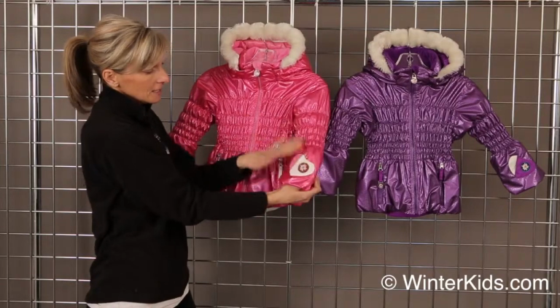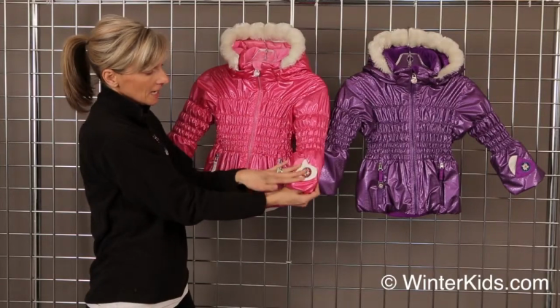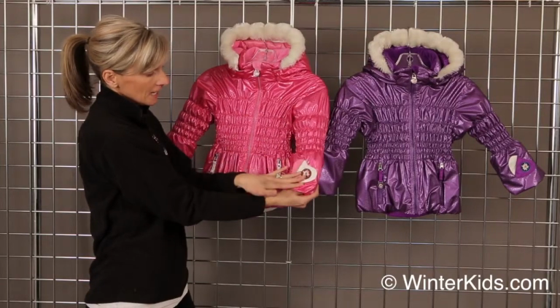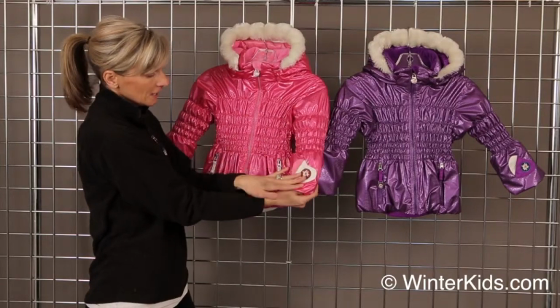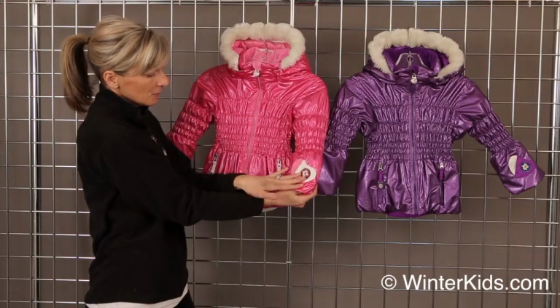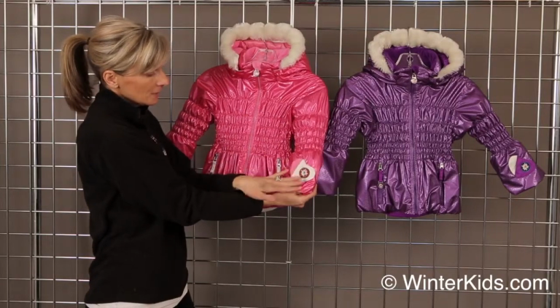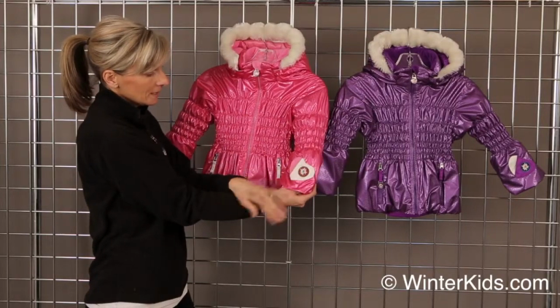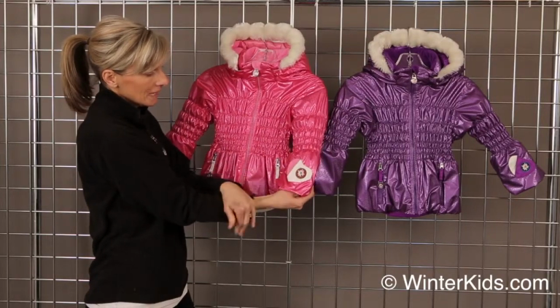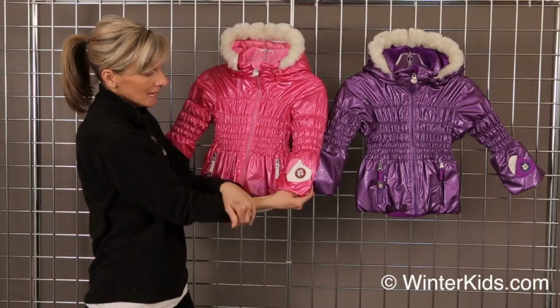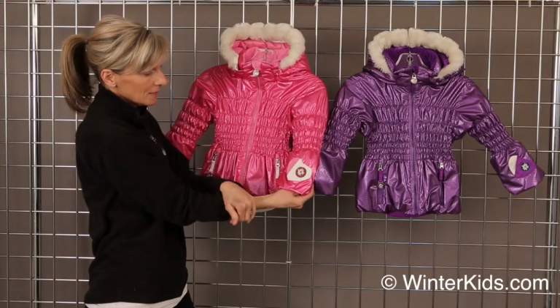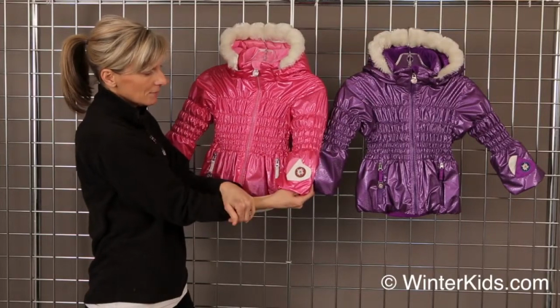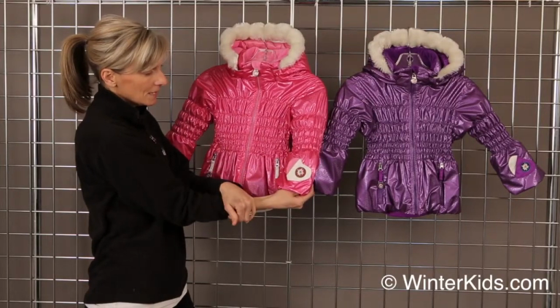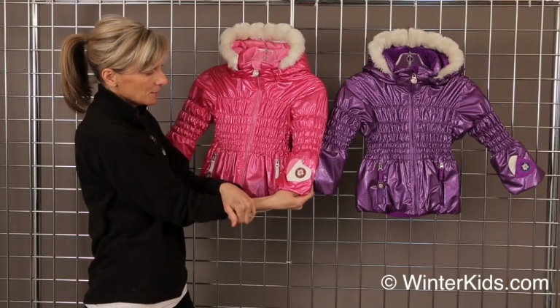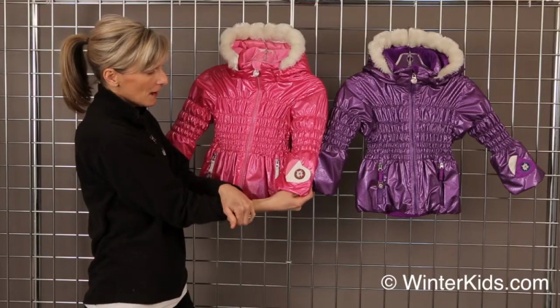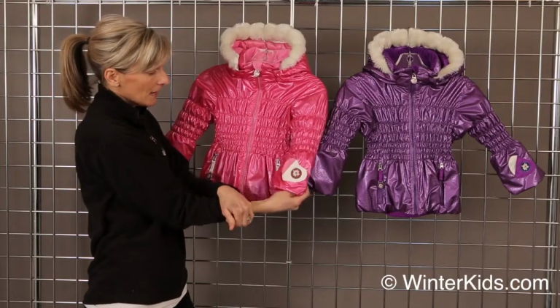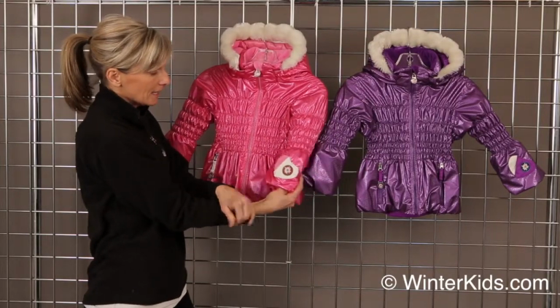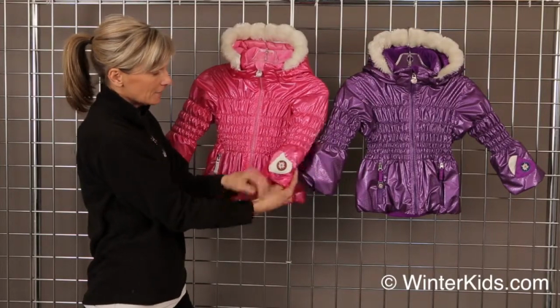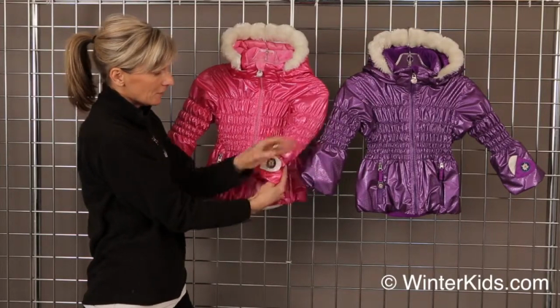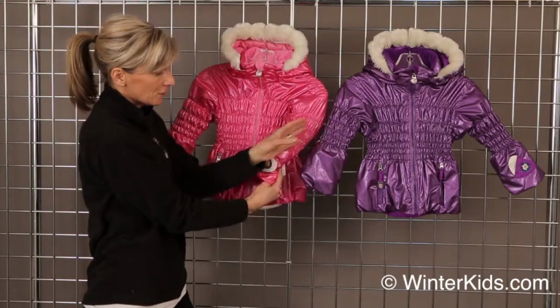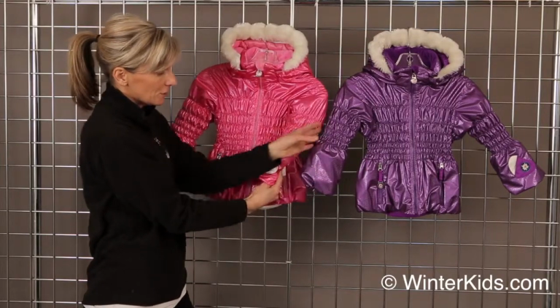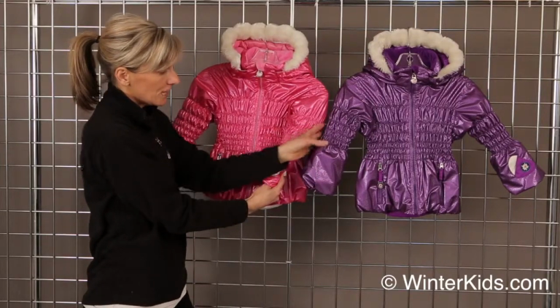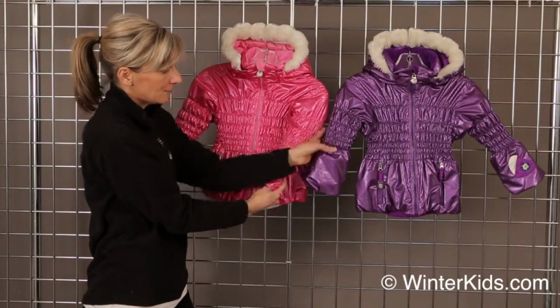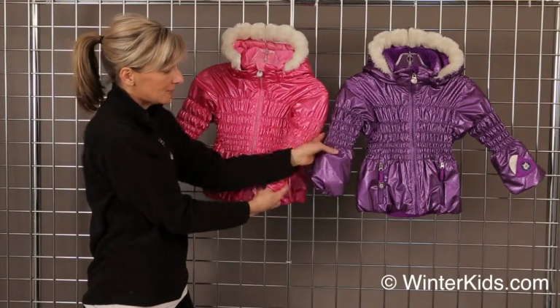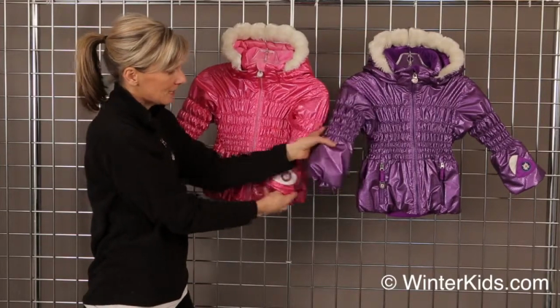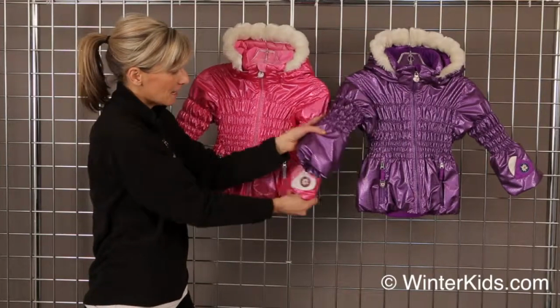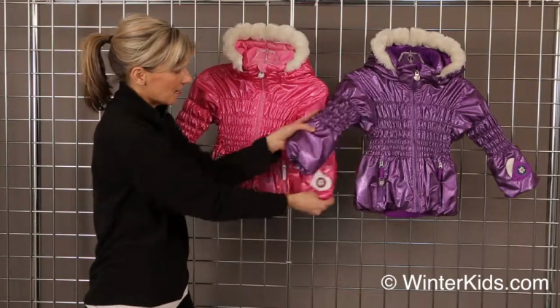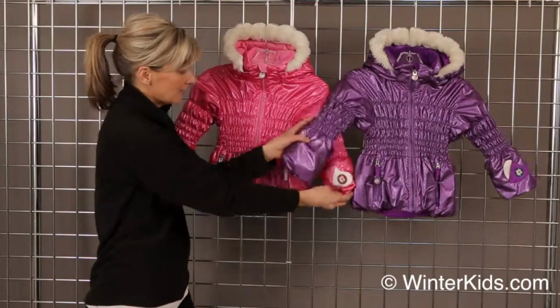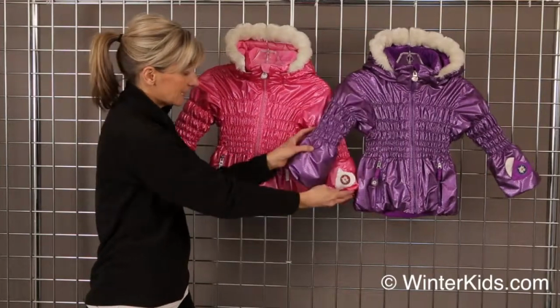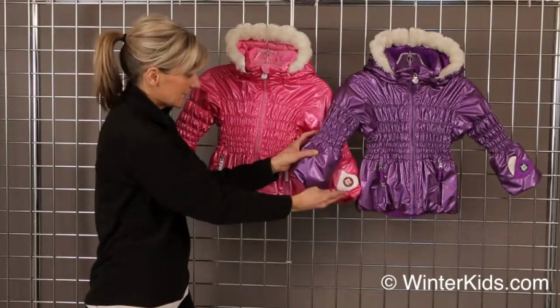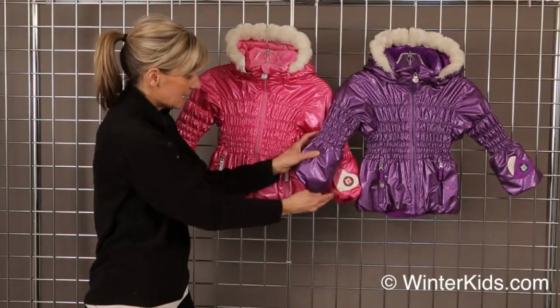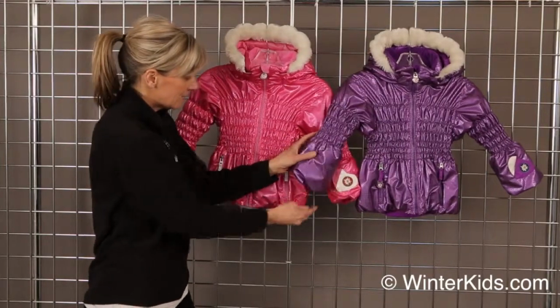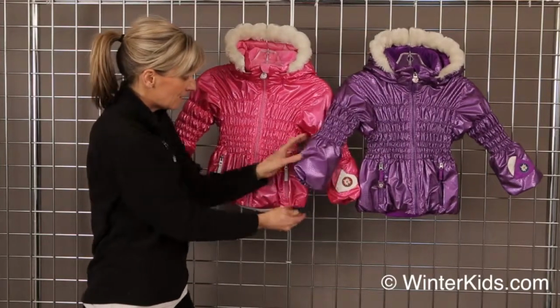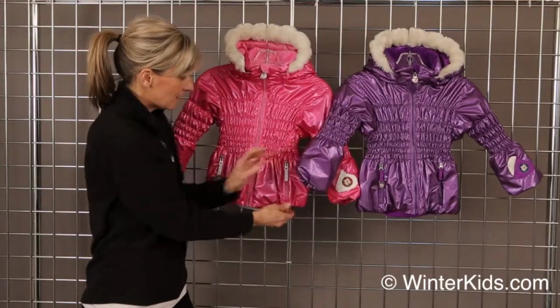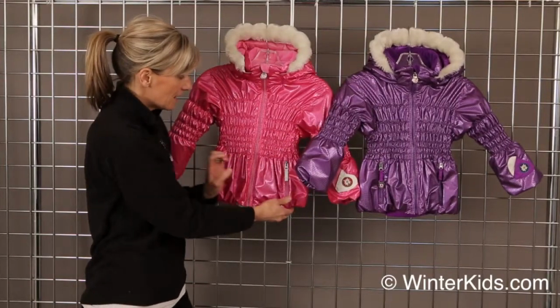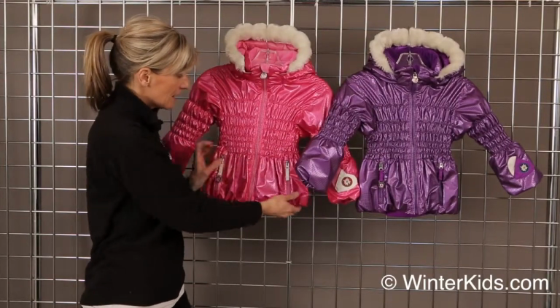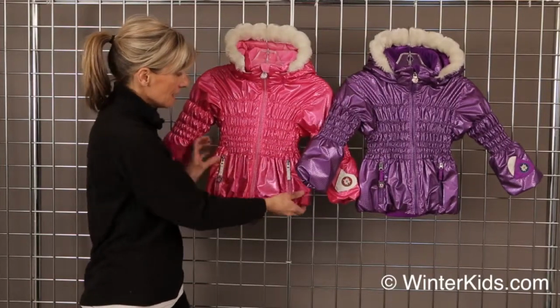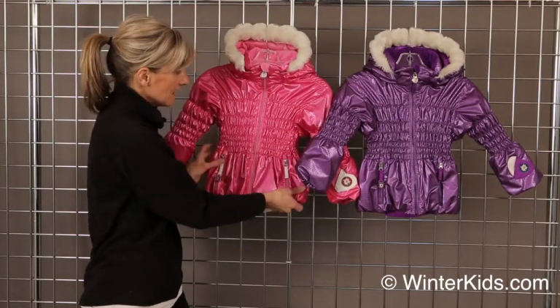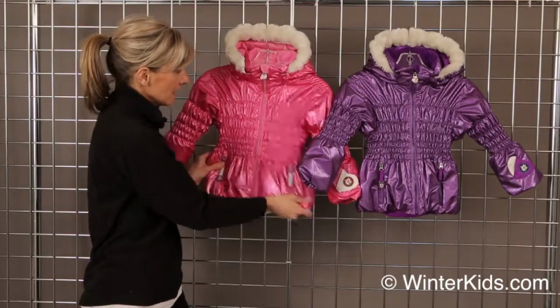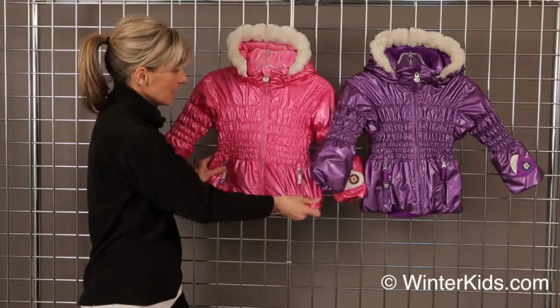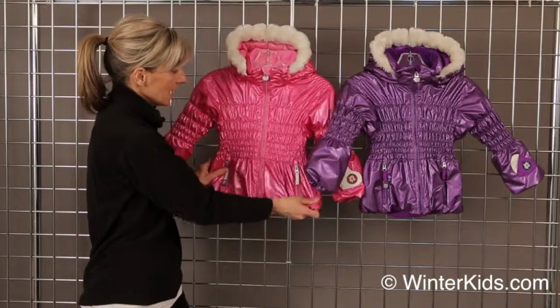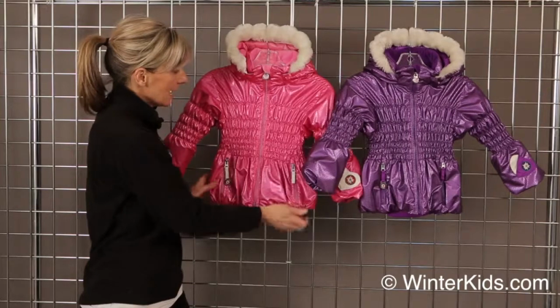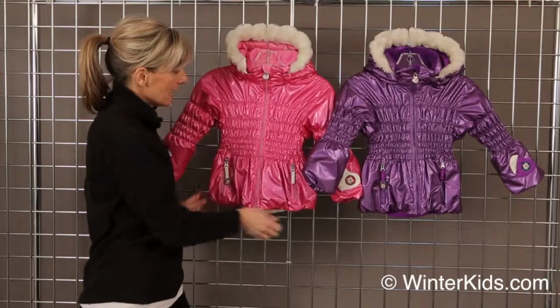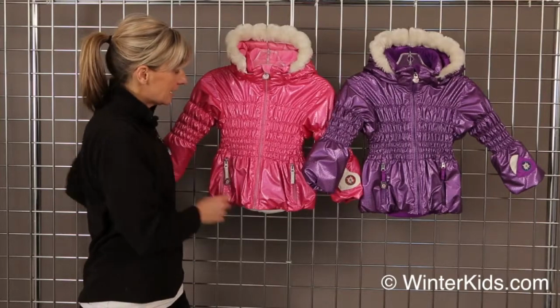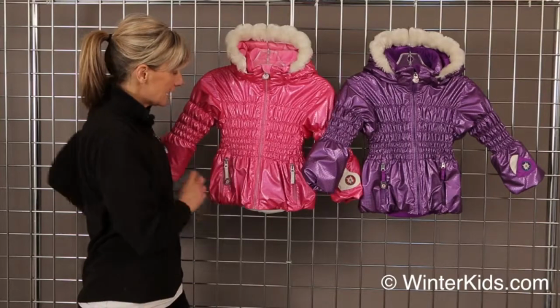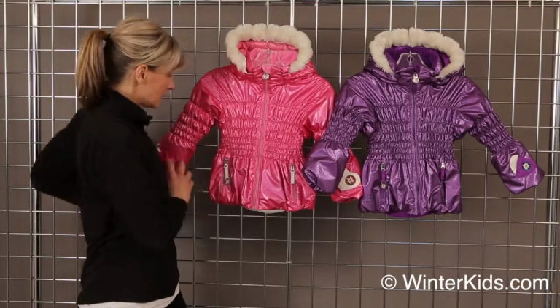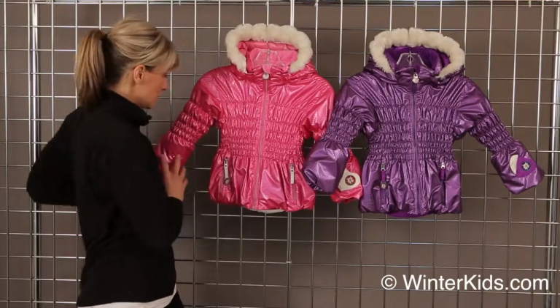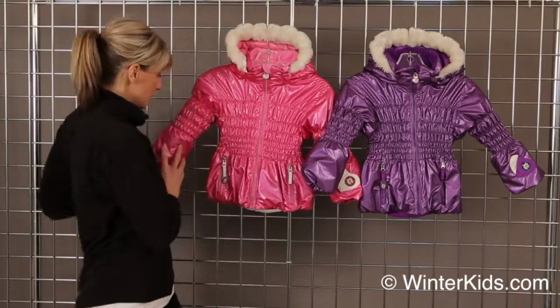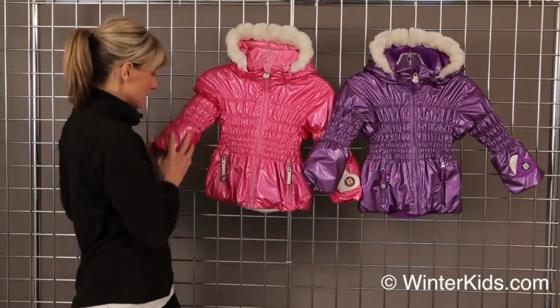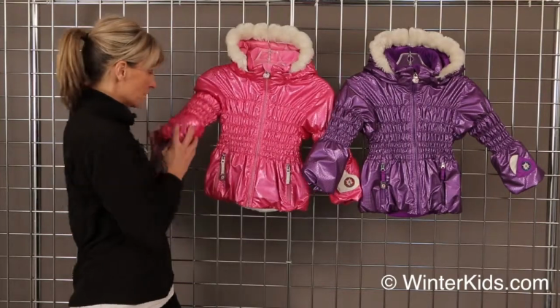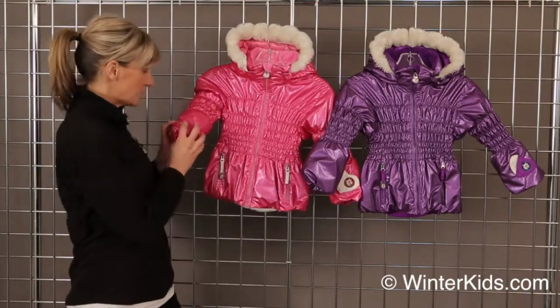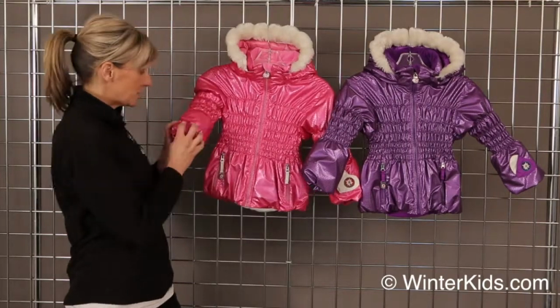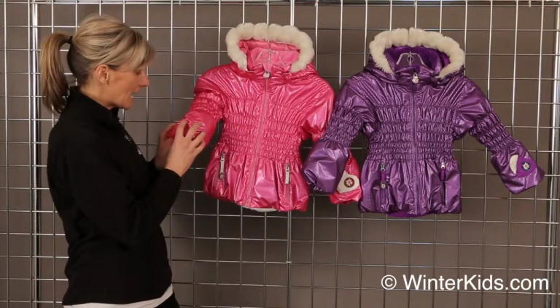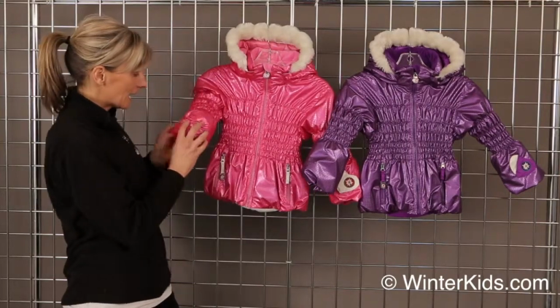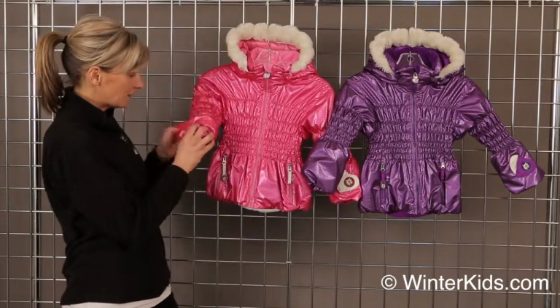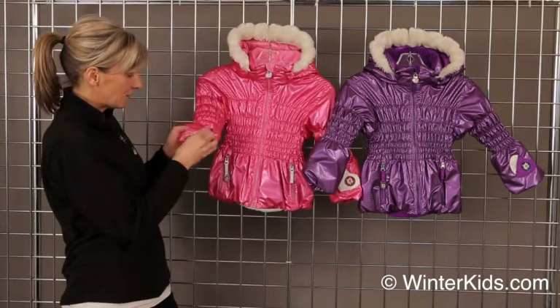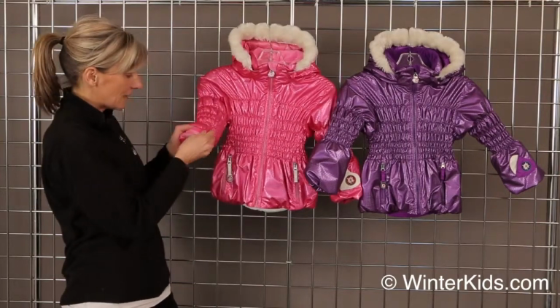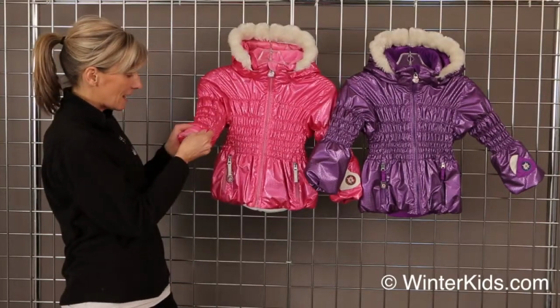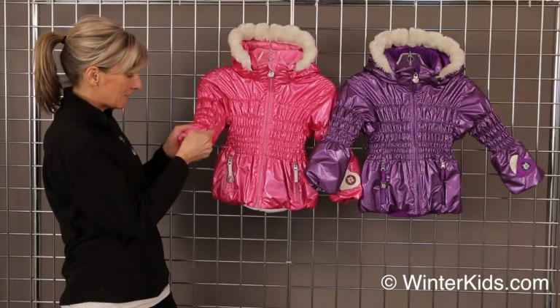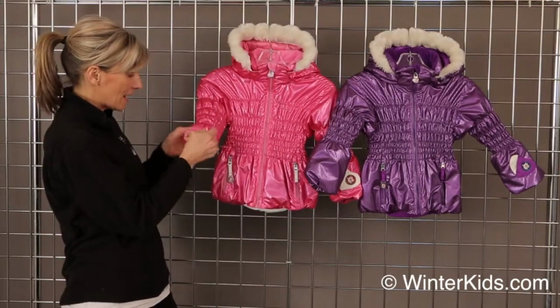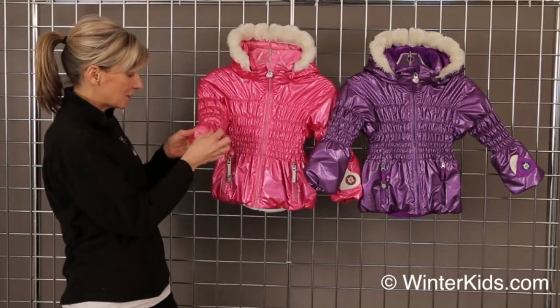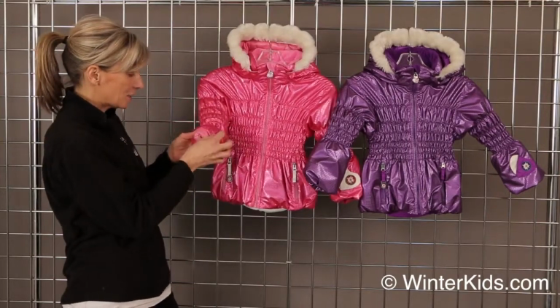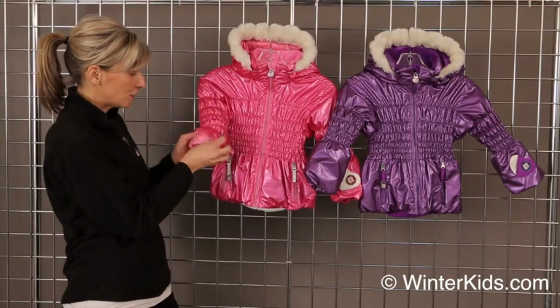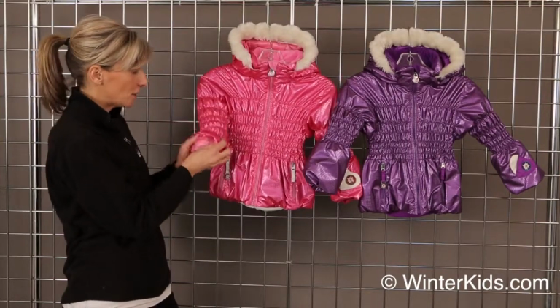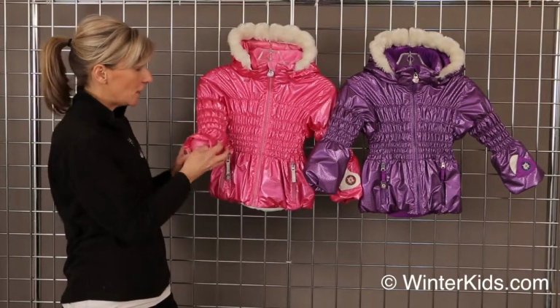It's got a cute little Edelweiss pocket for her chapstick on the sleeve, and it's just a great jacket for that fashion girl.